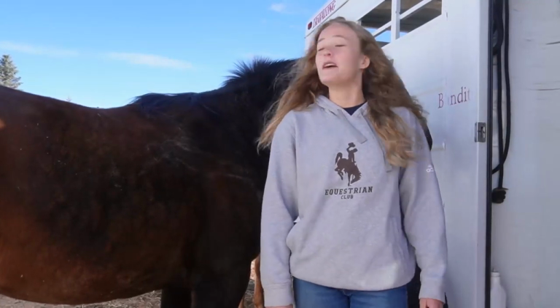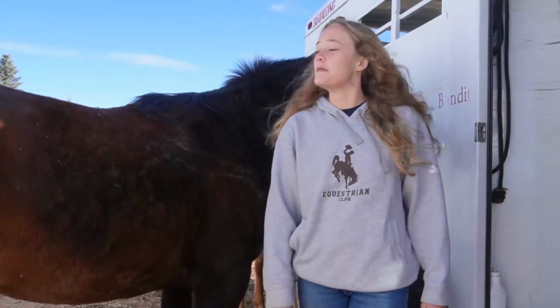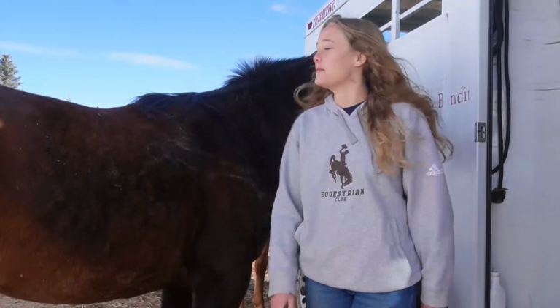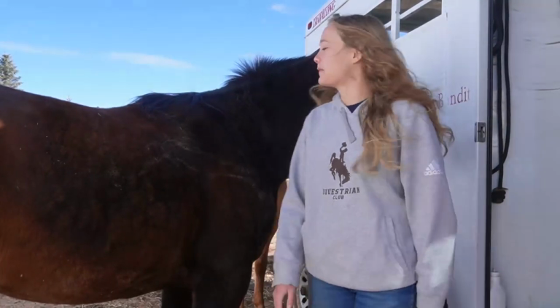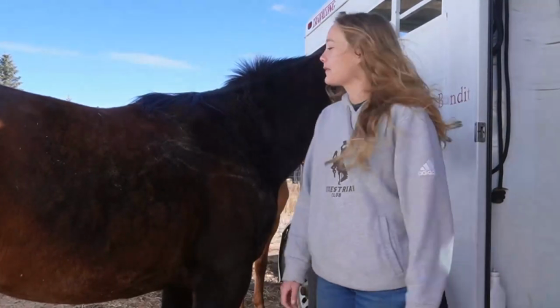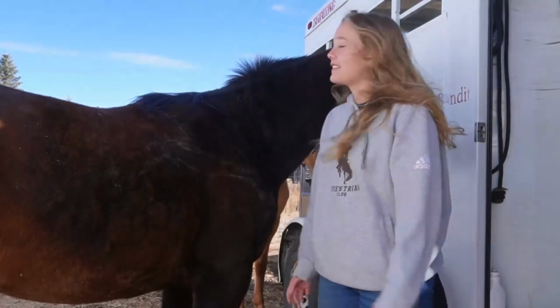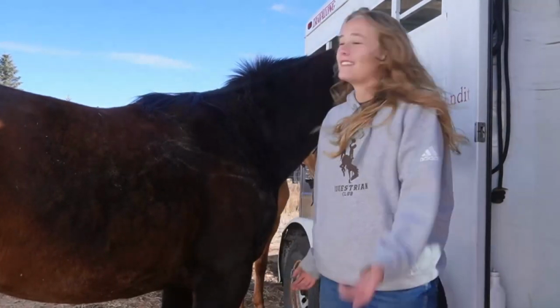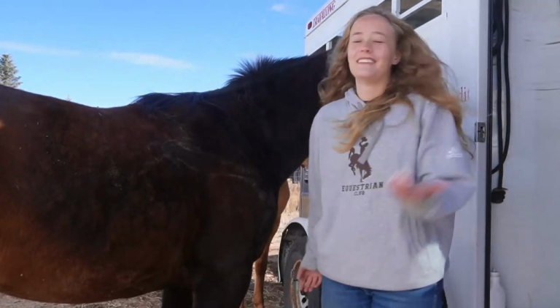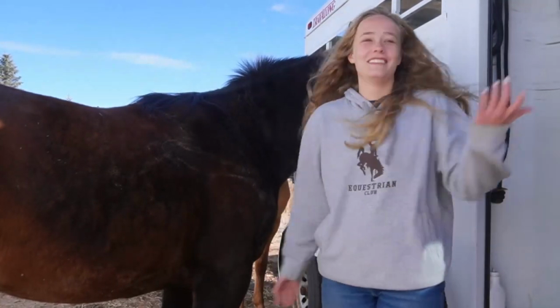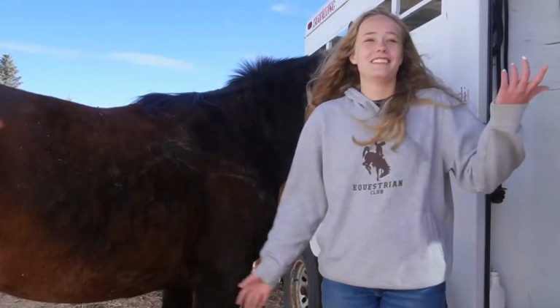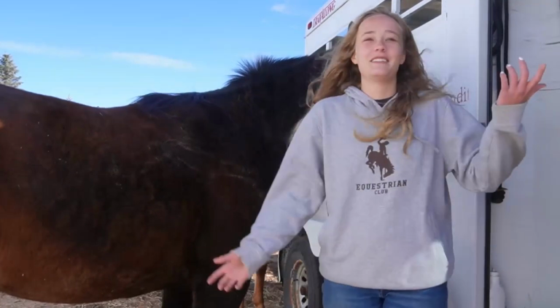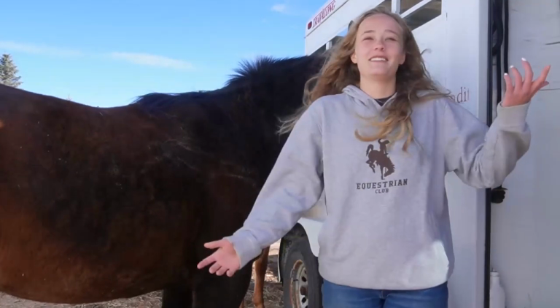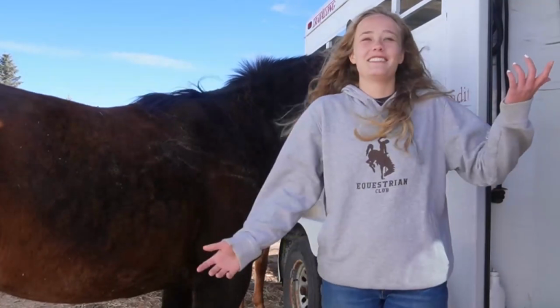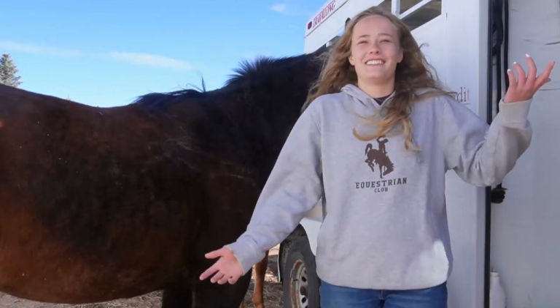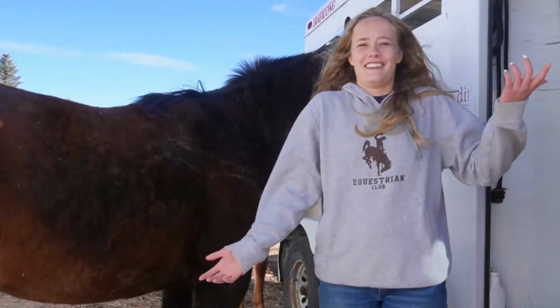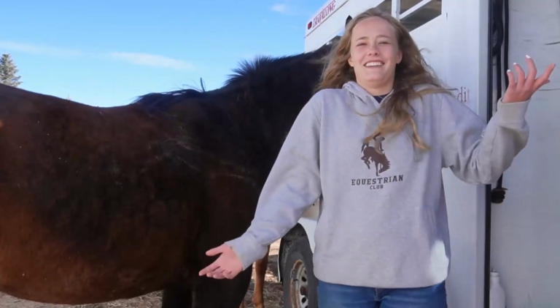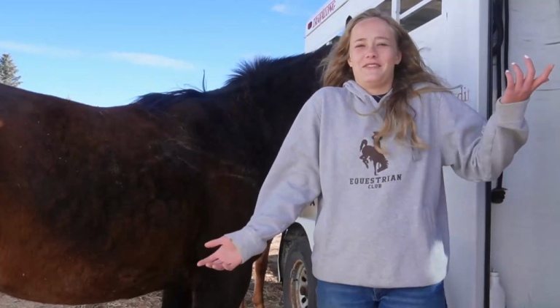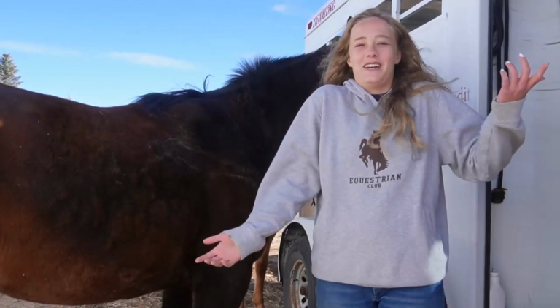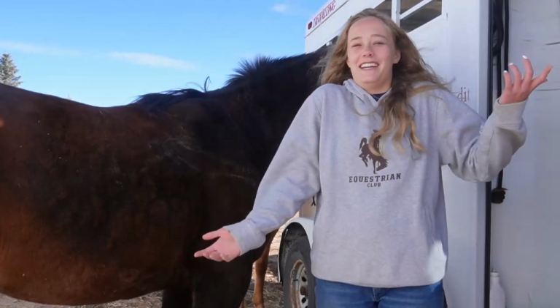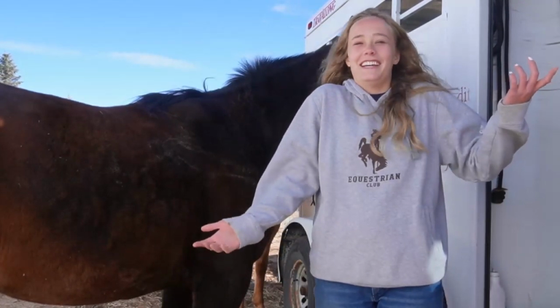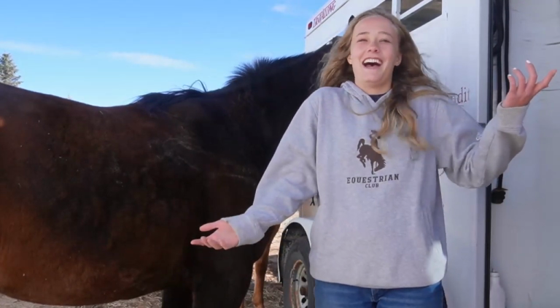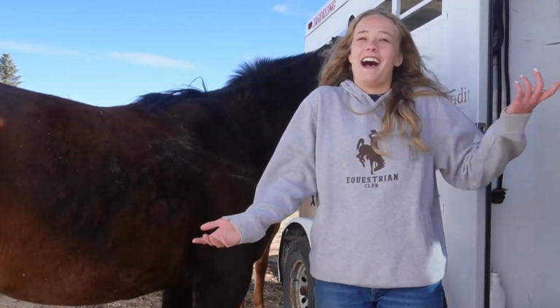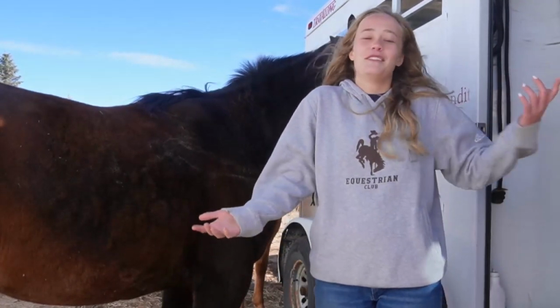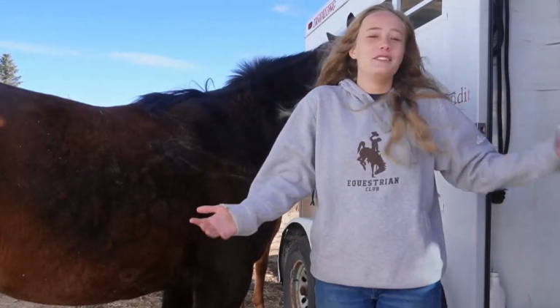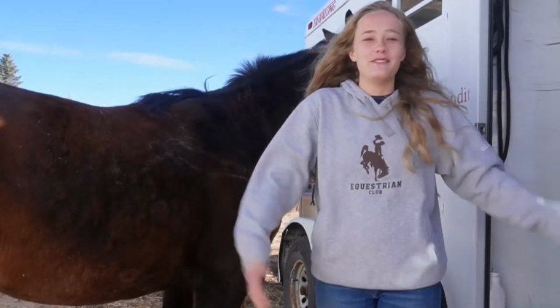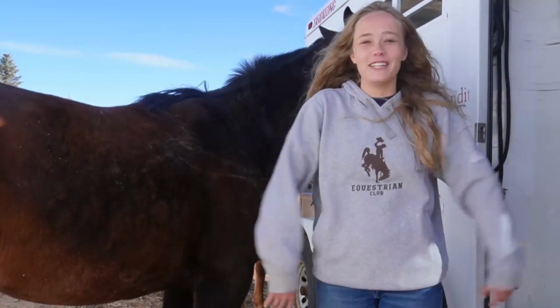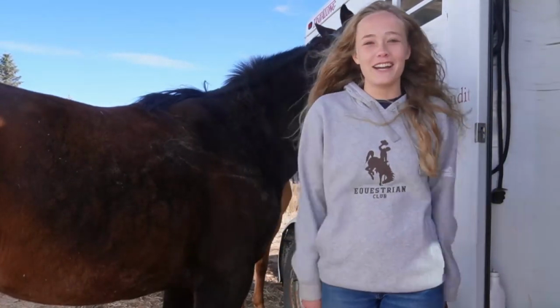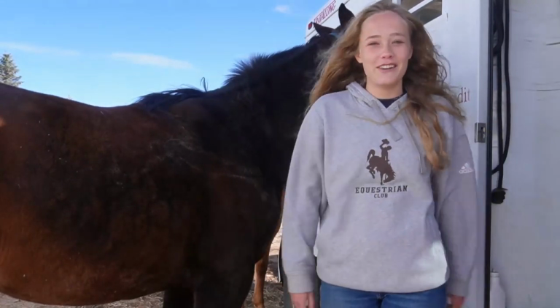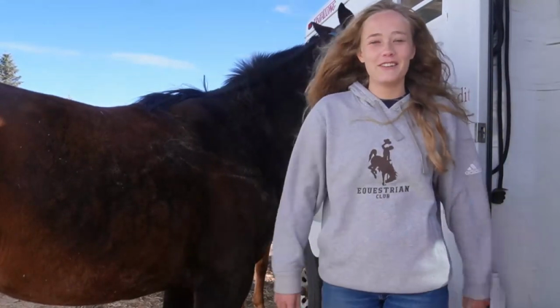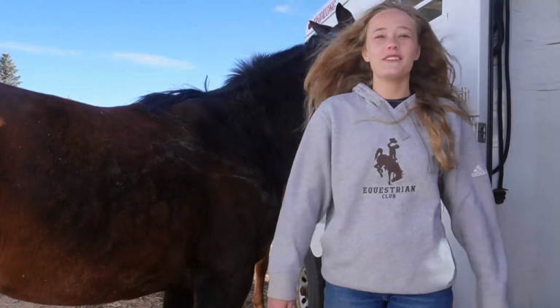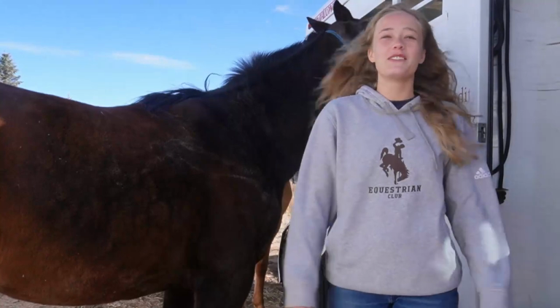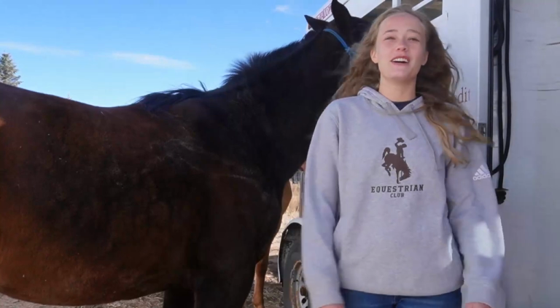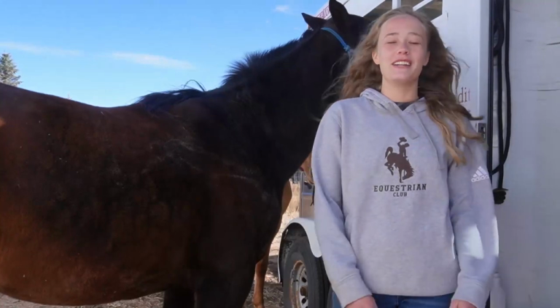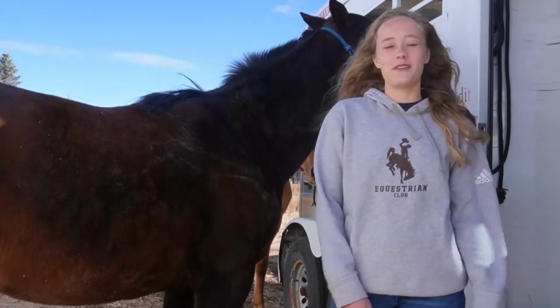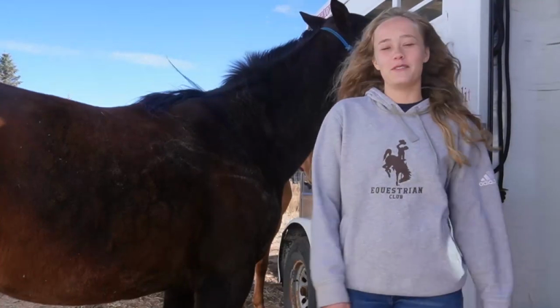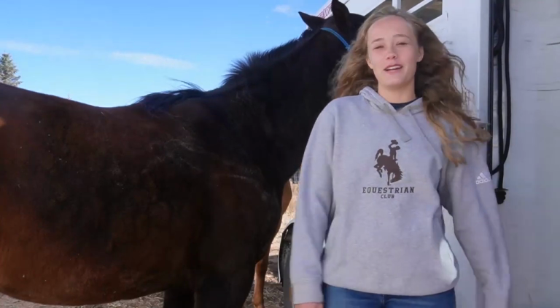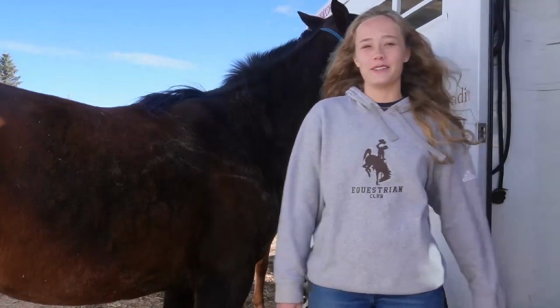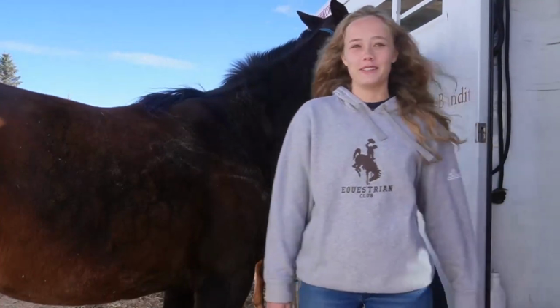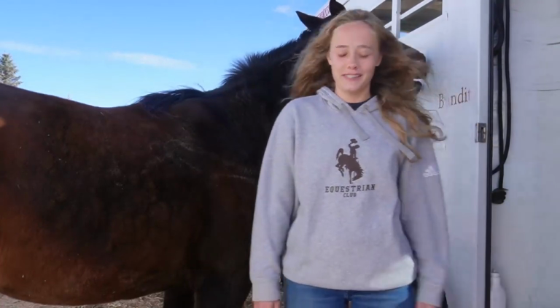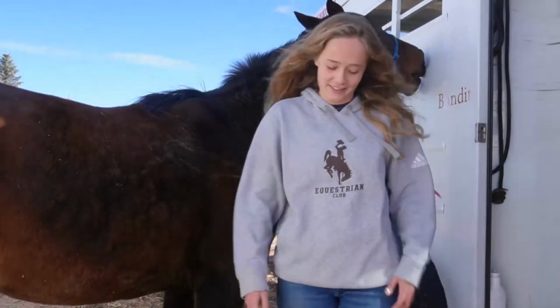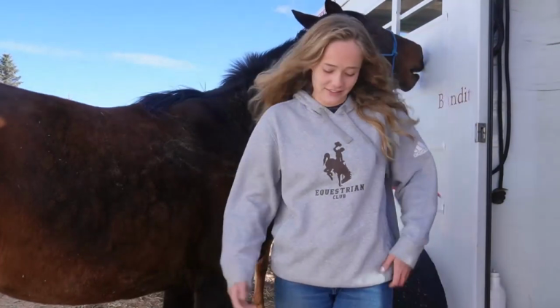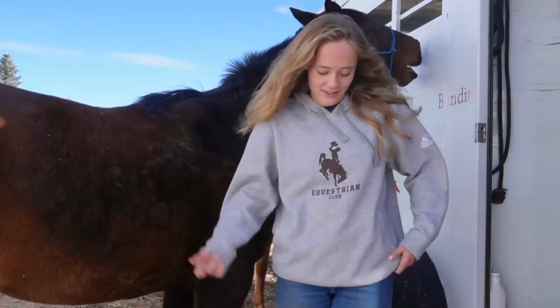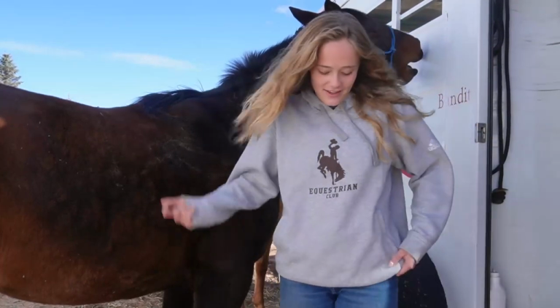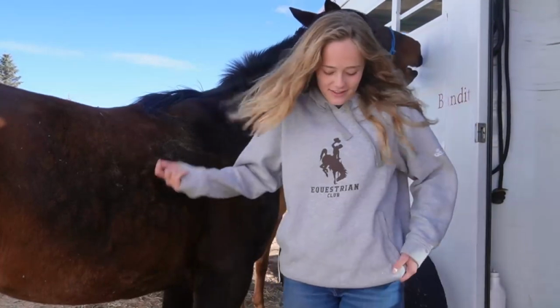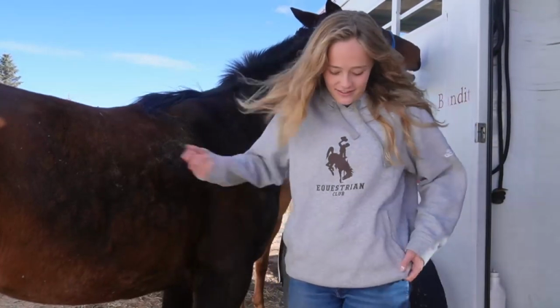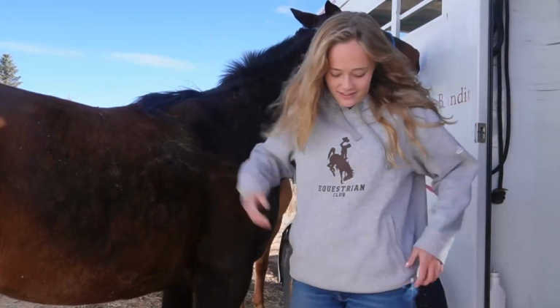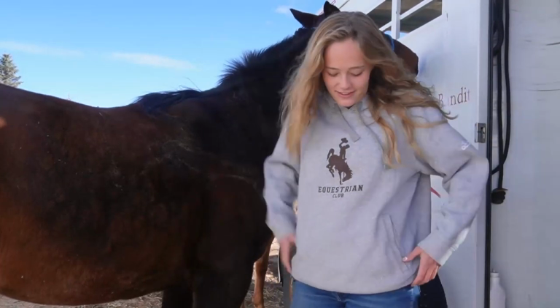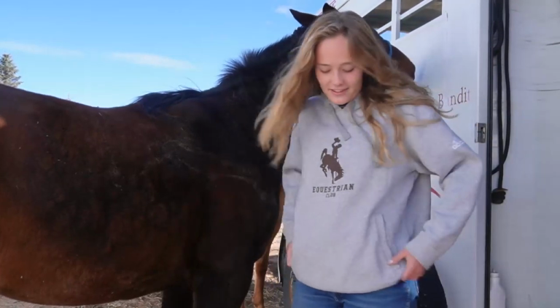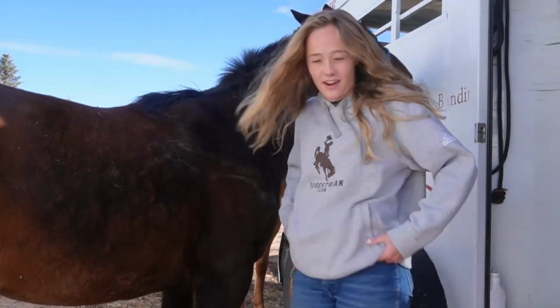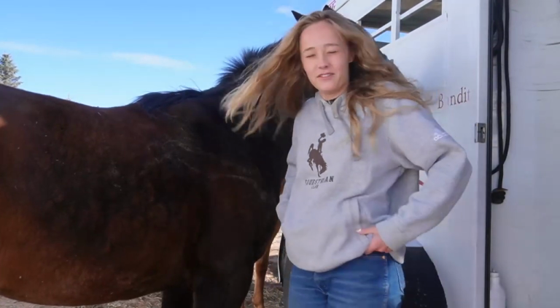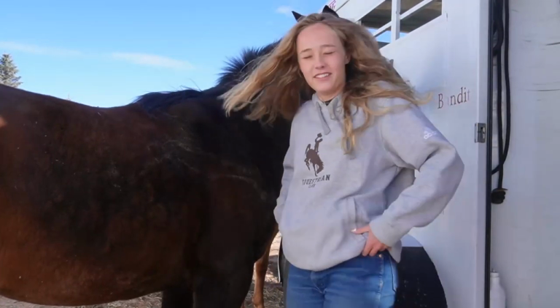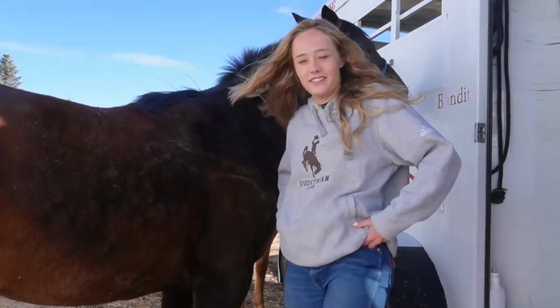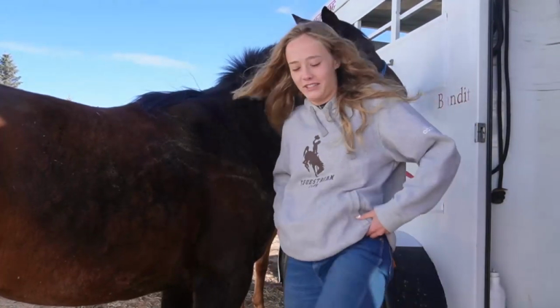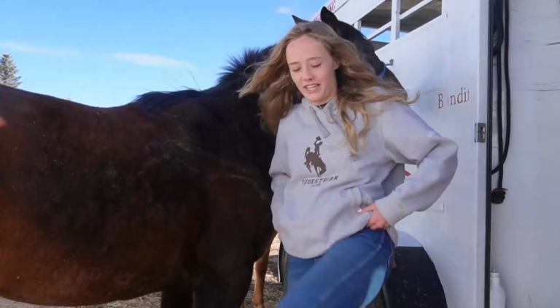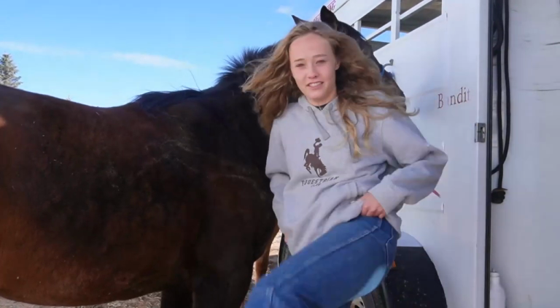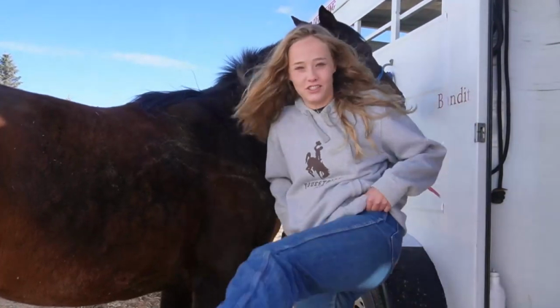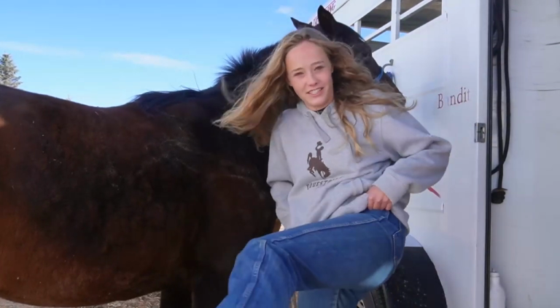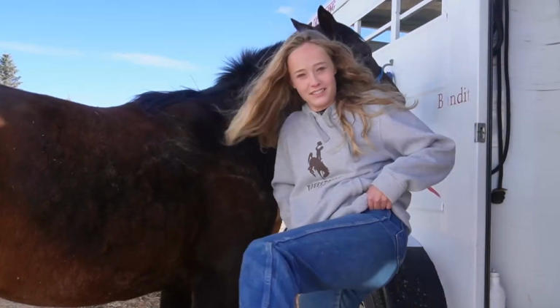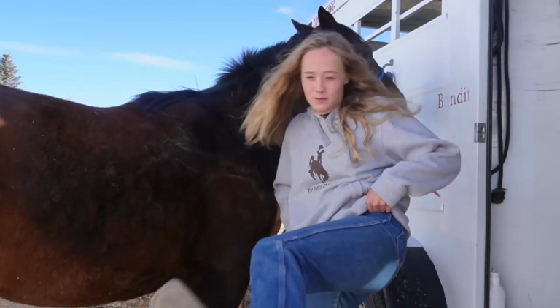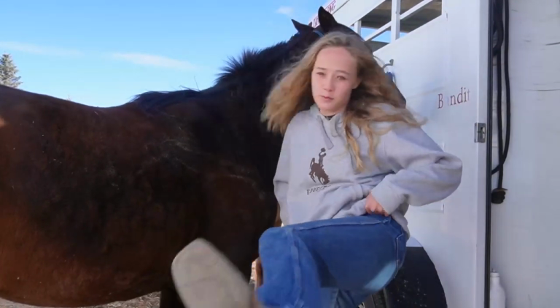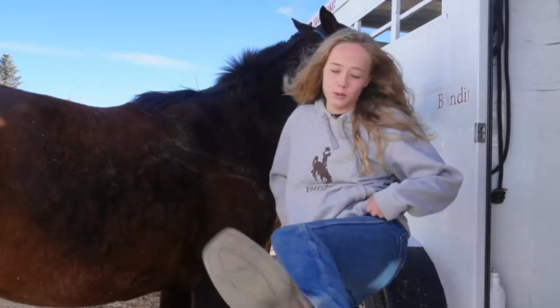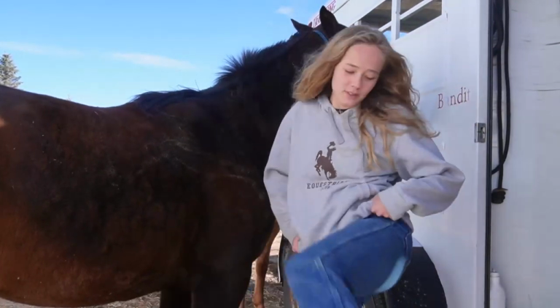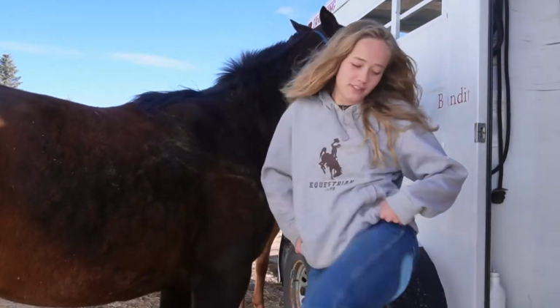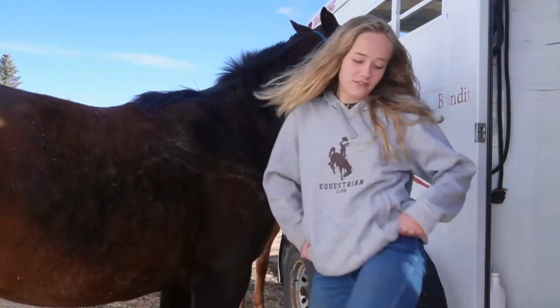Hi, my name is Kaylin Goss and this is what I wear to ride a horse. You have to wear jeans, boots, and a belt.